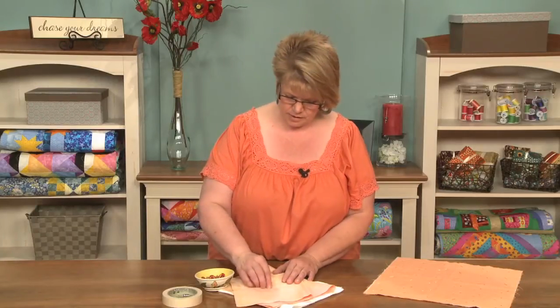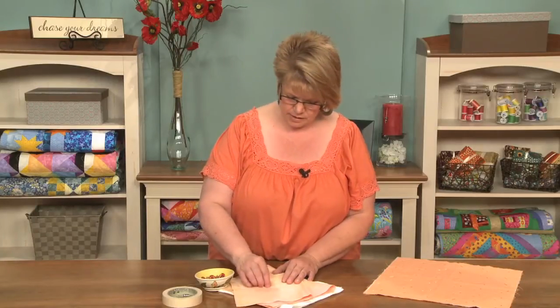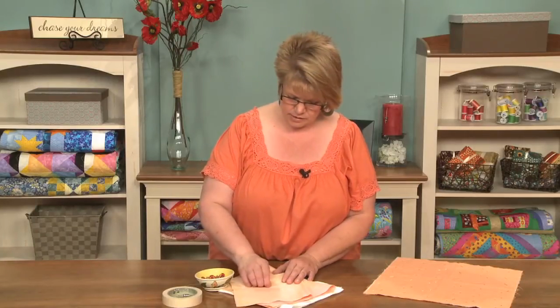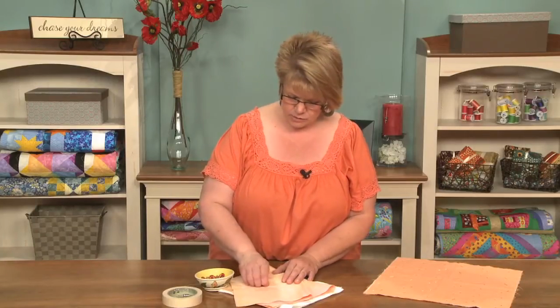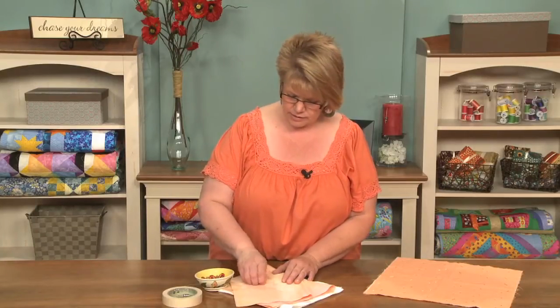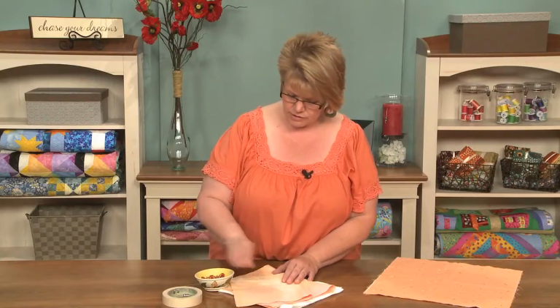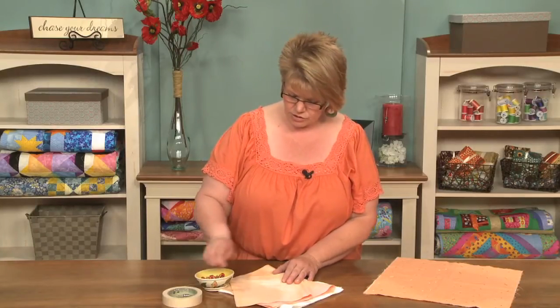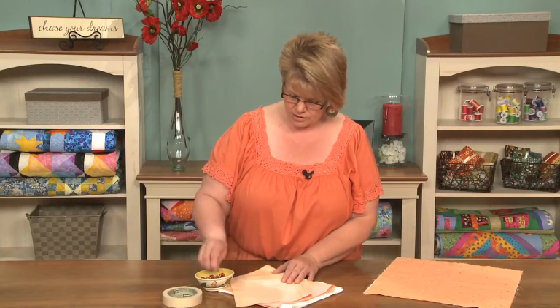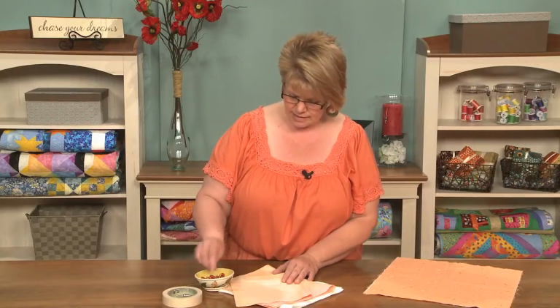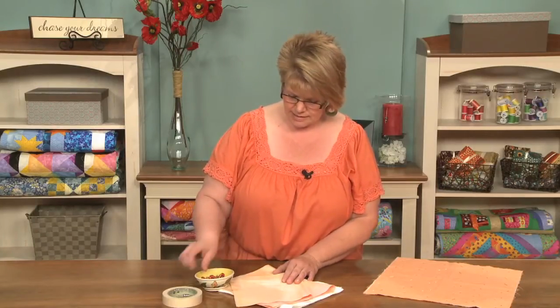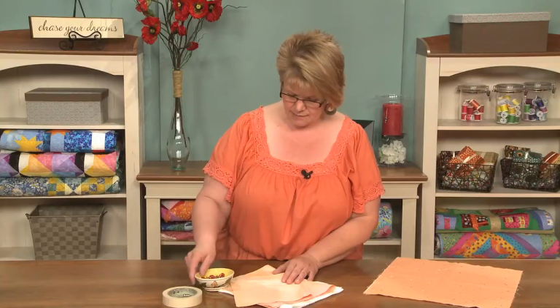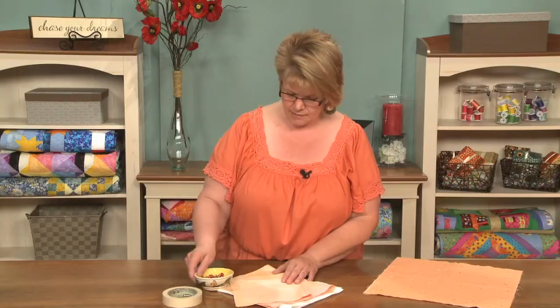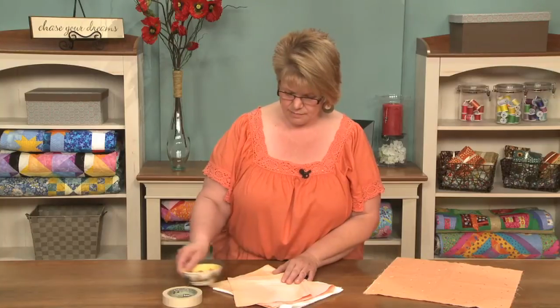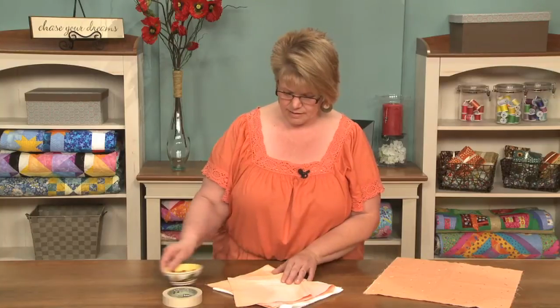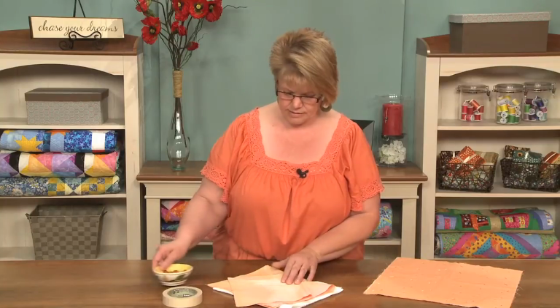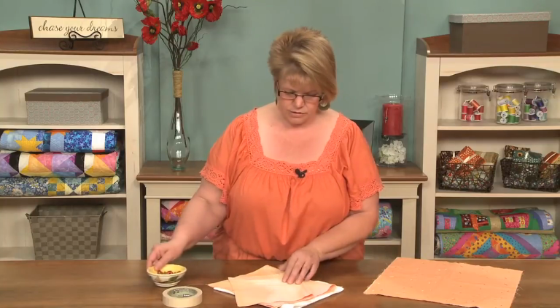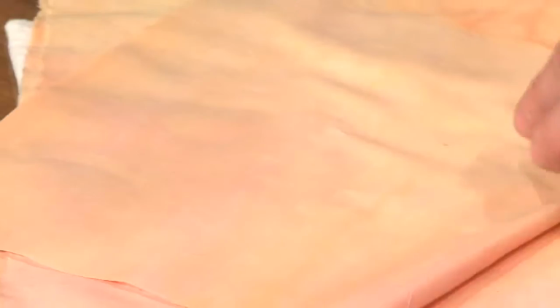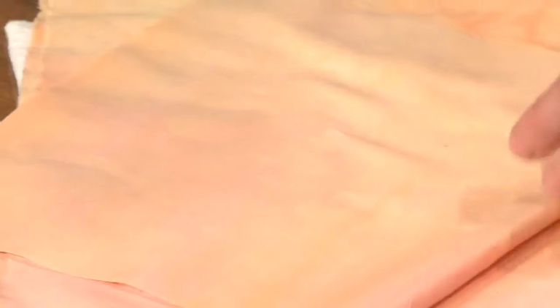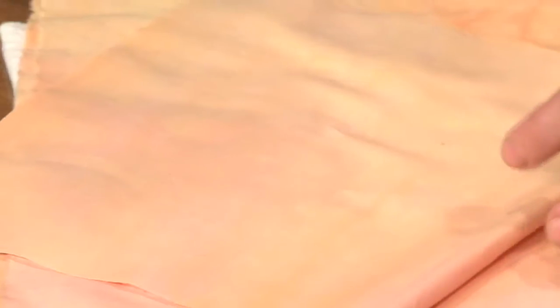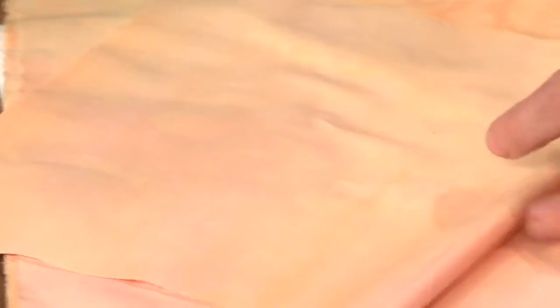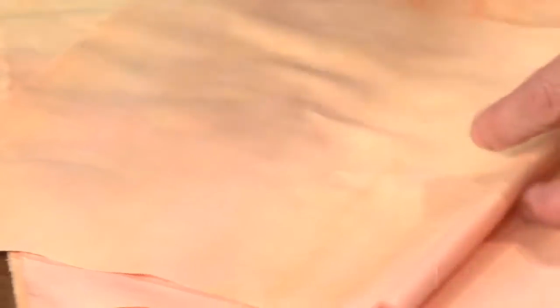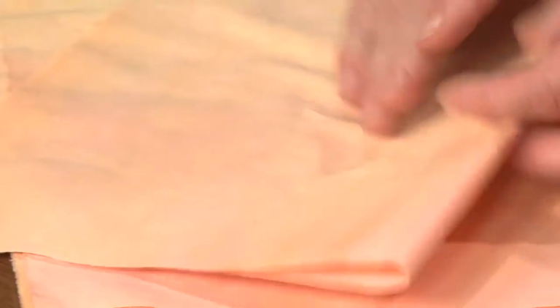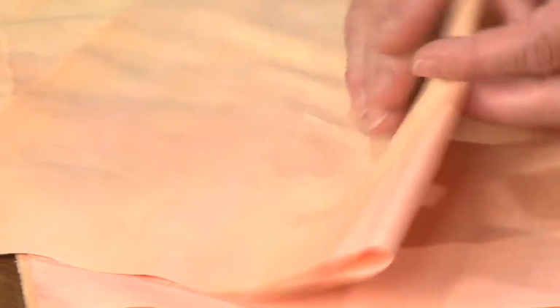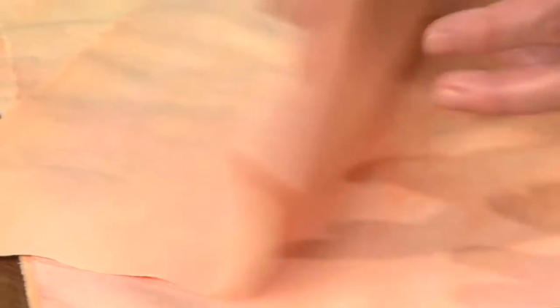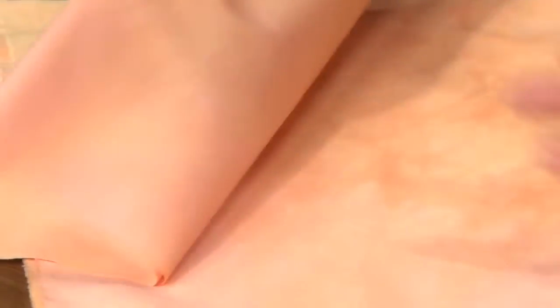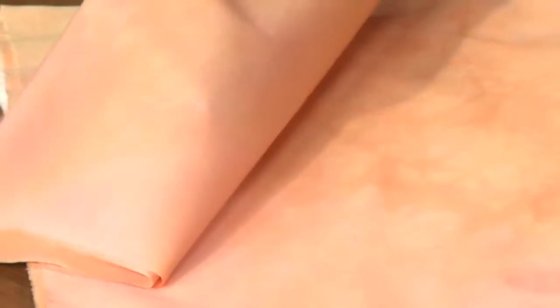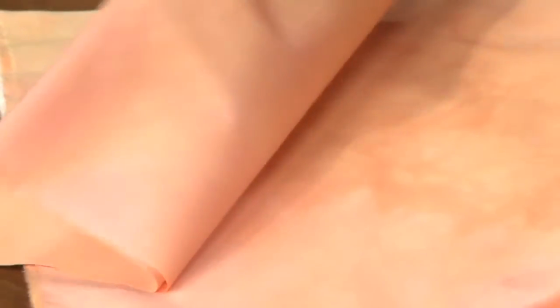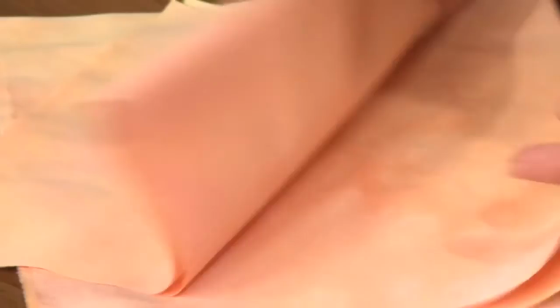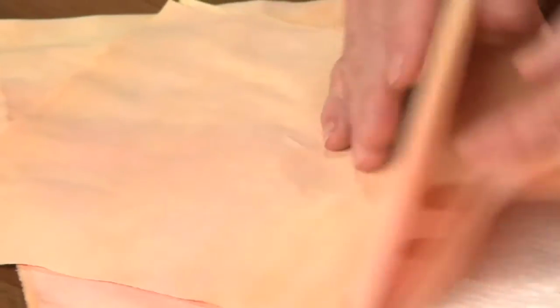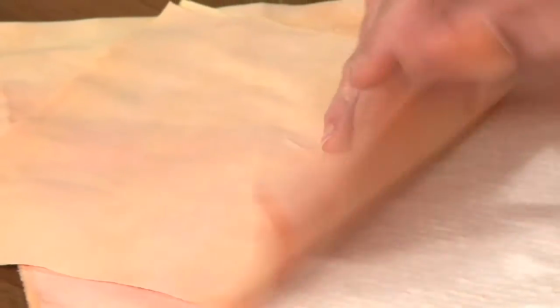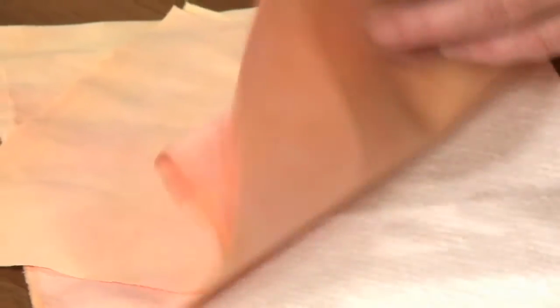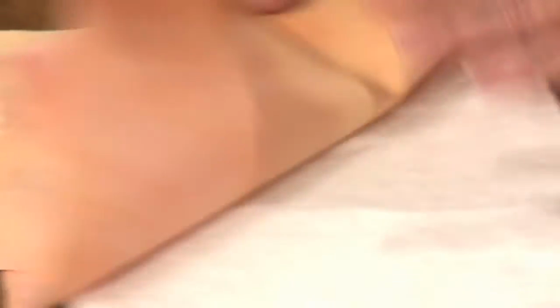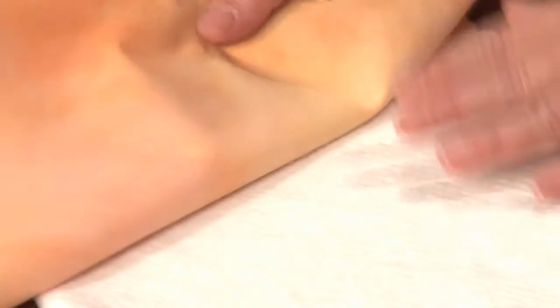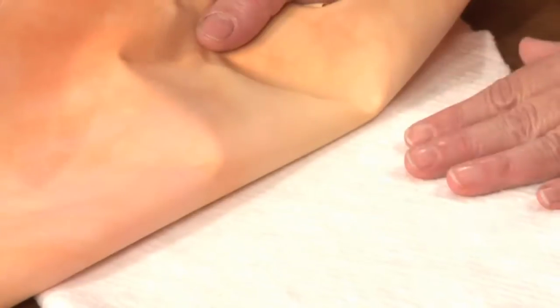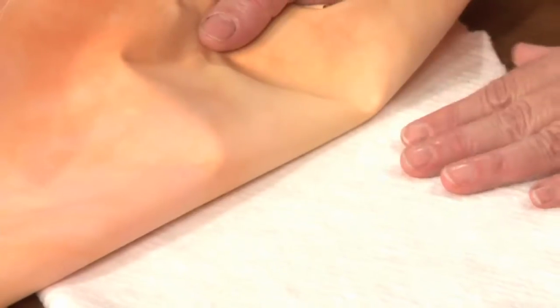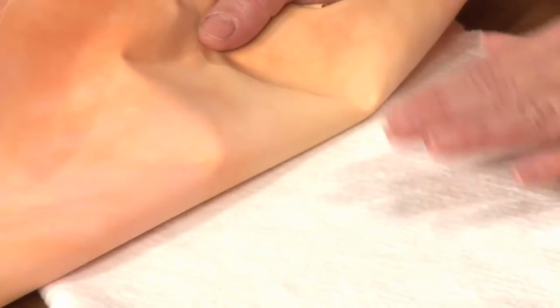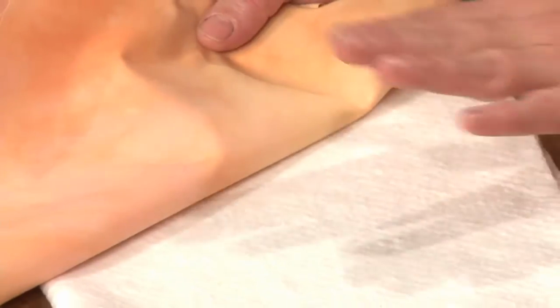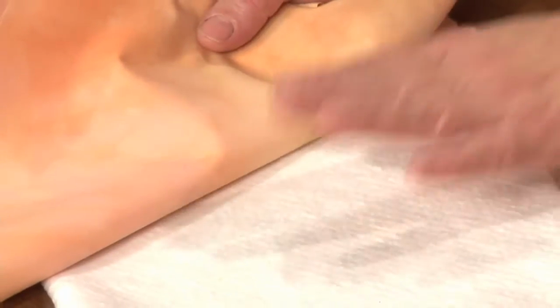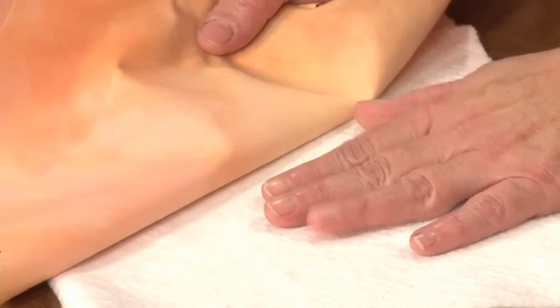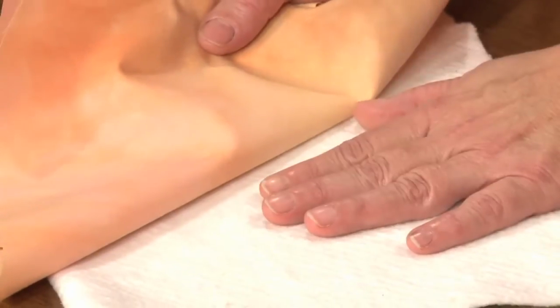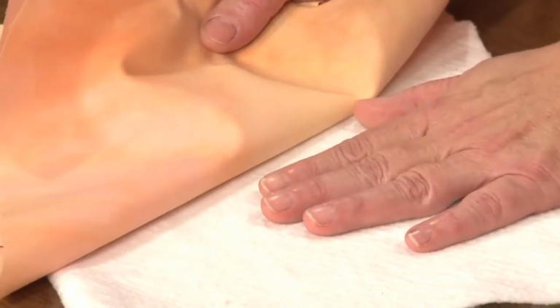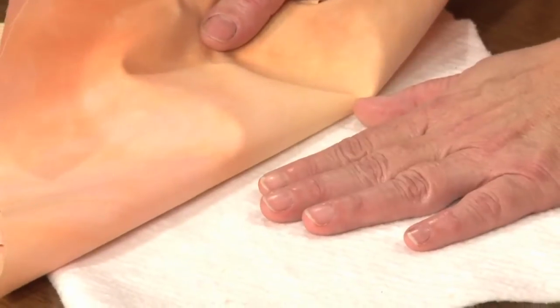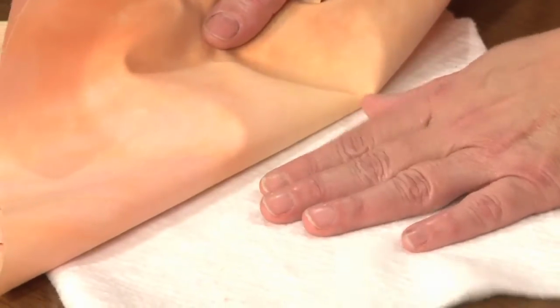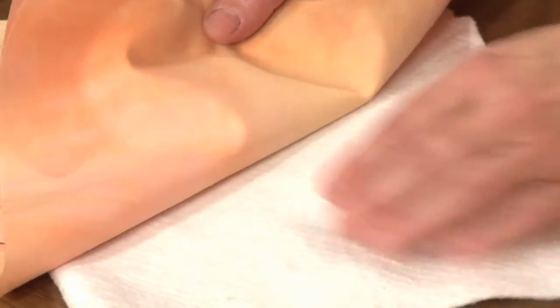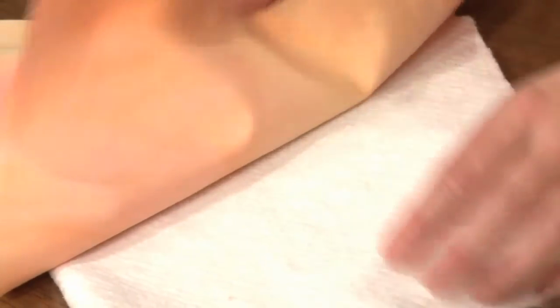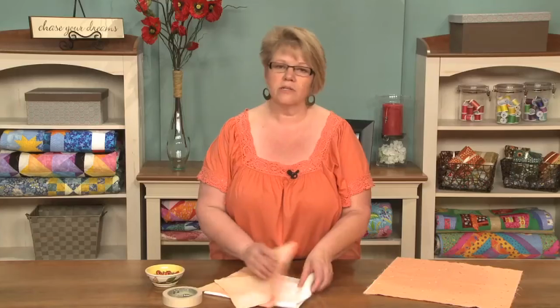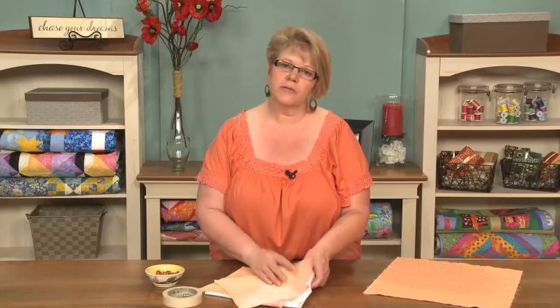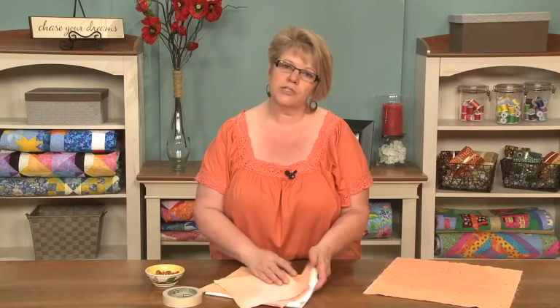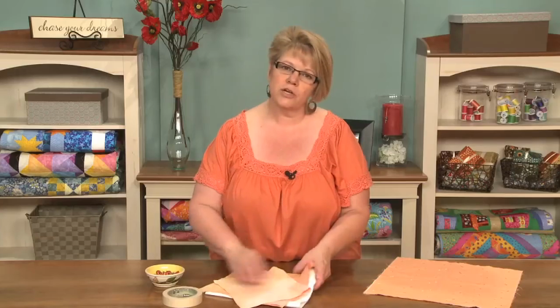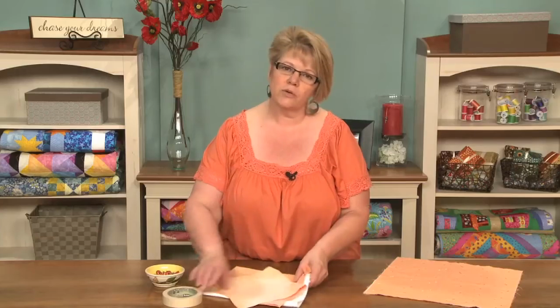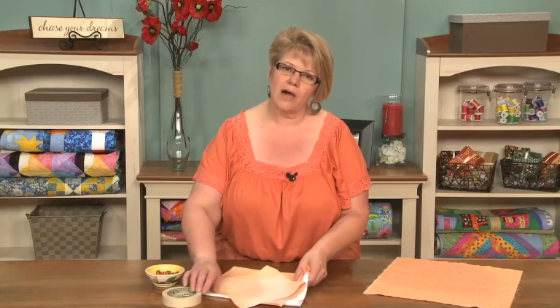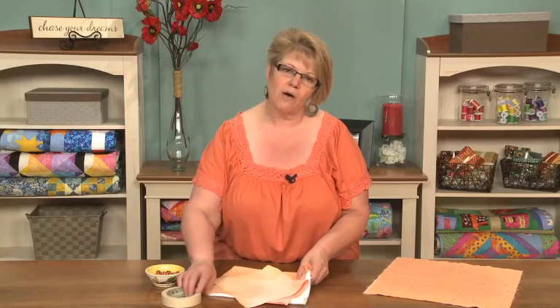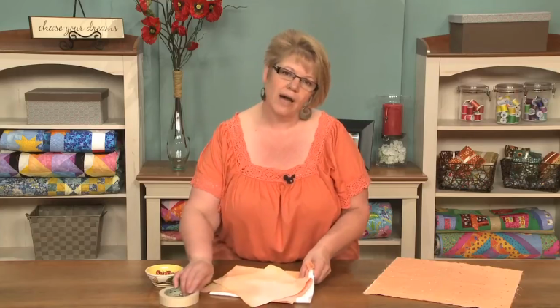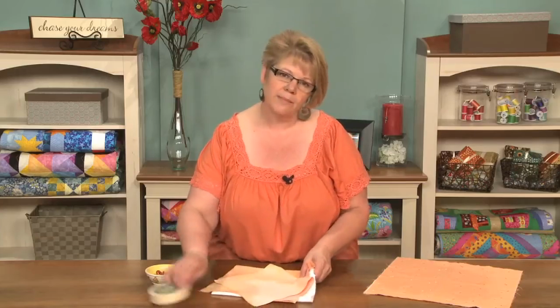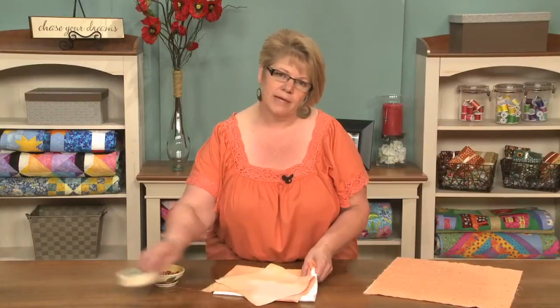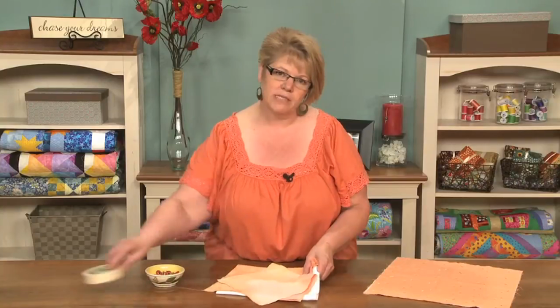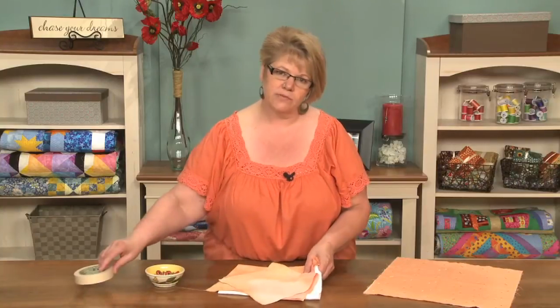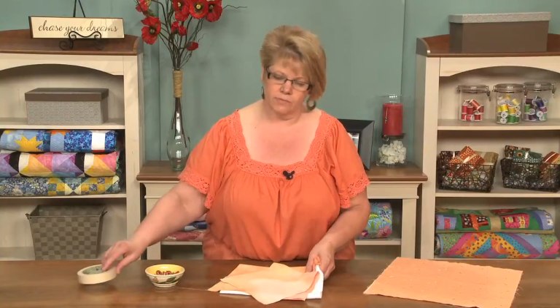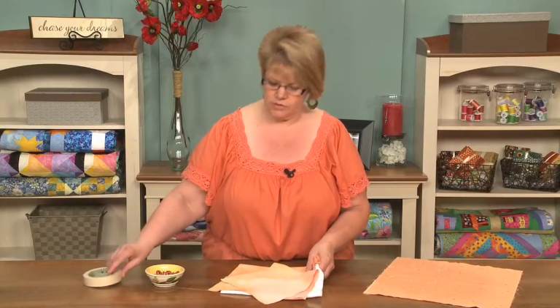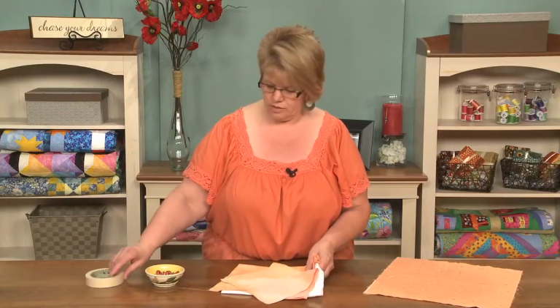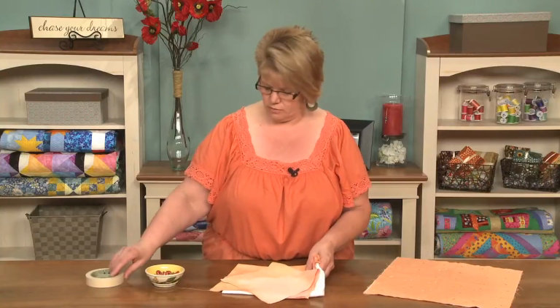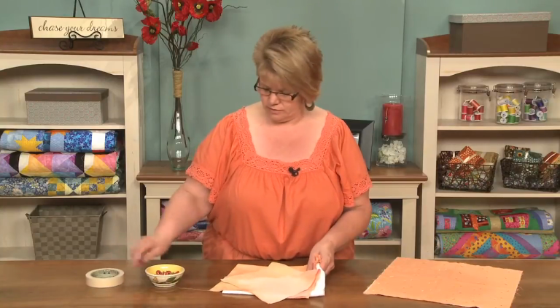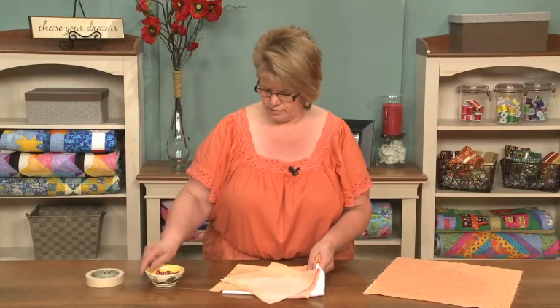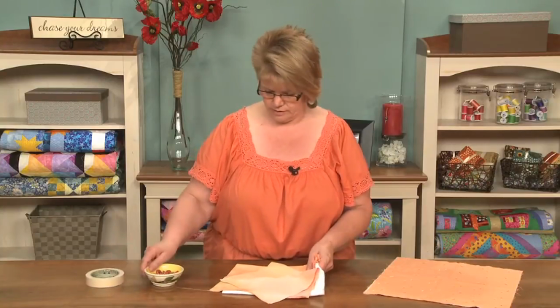In addition to that tape and pins, you'll need your quilt top, your quilt backing, and your batting. So let me show you how I baste for machine quilting.